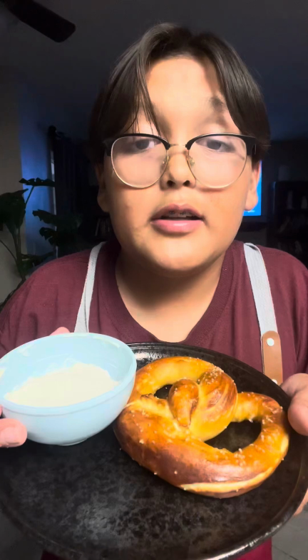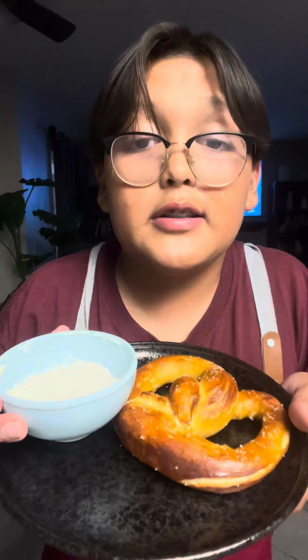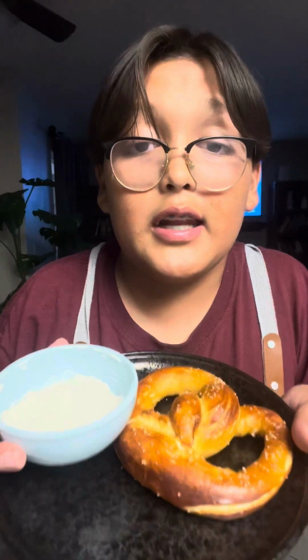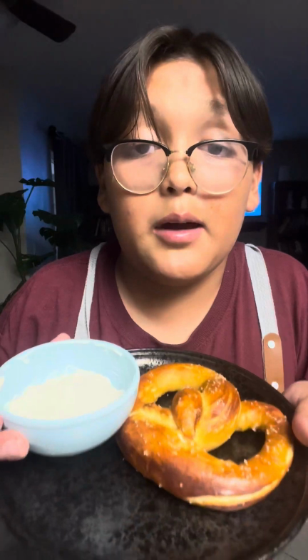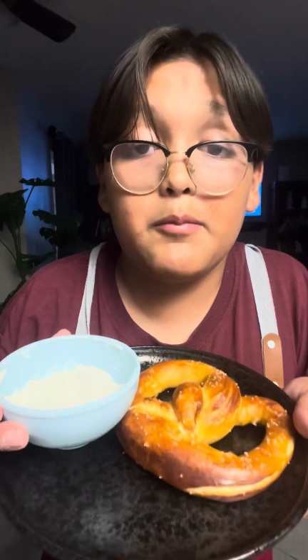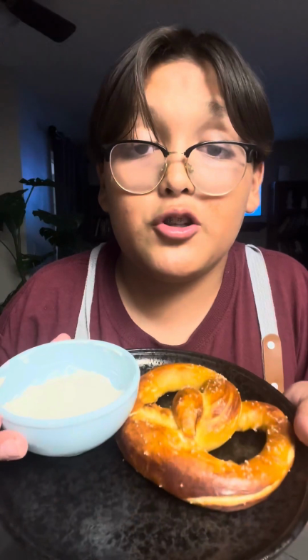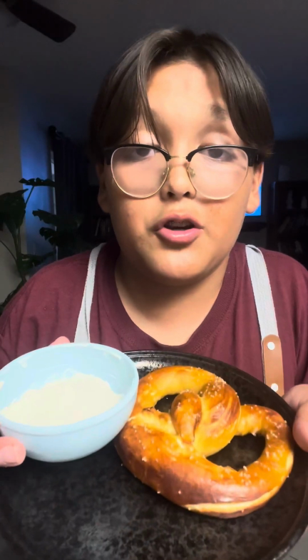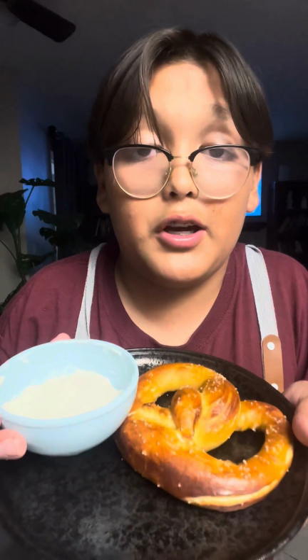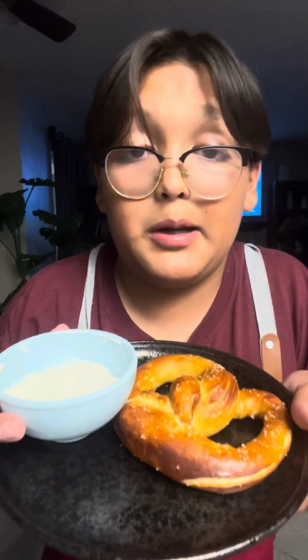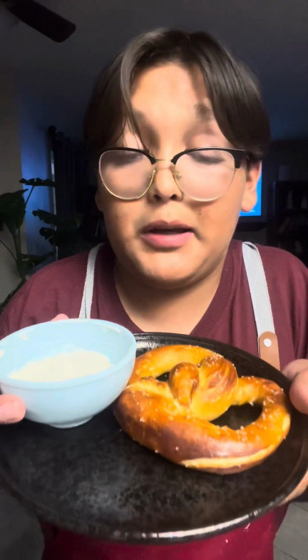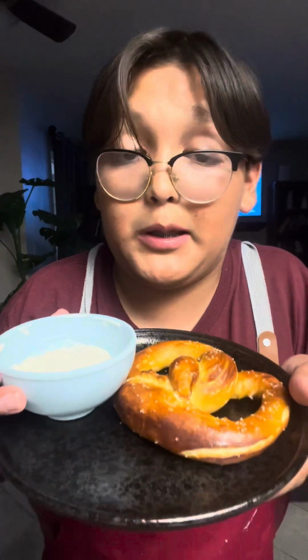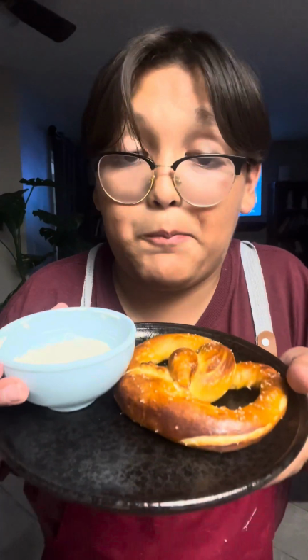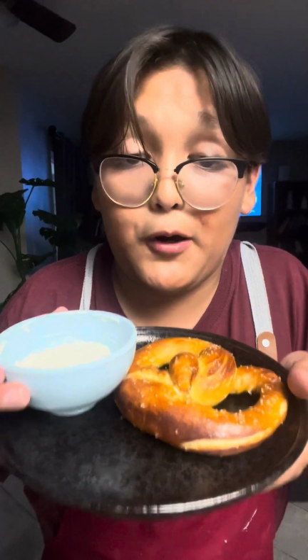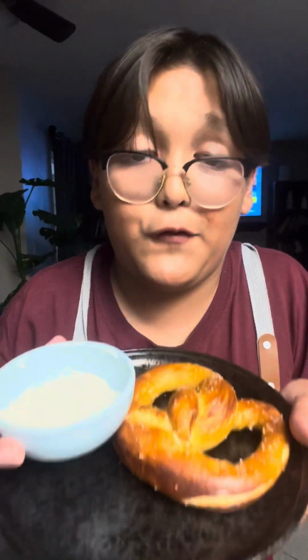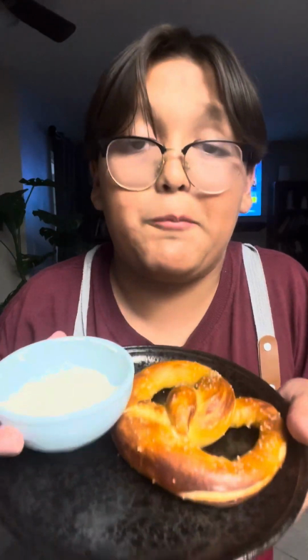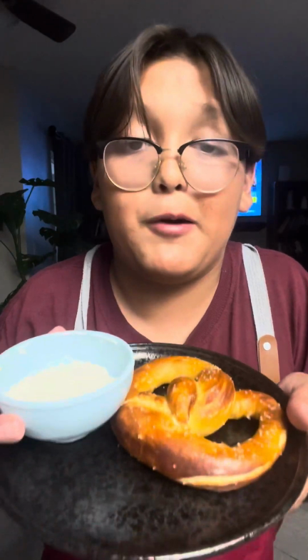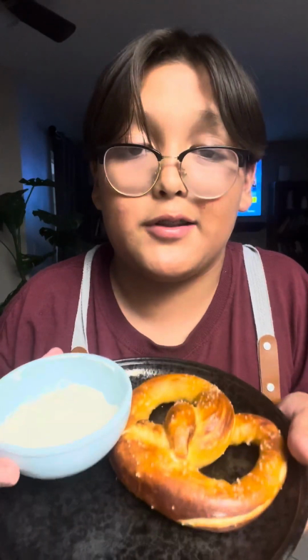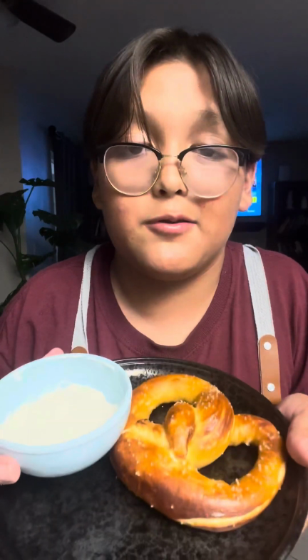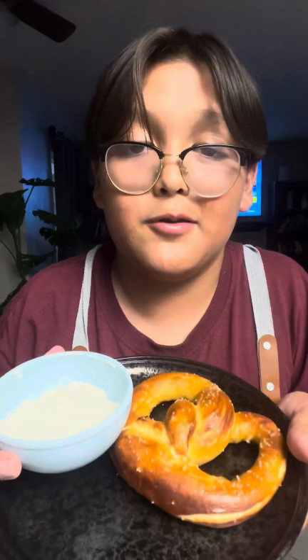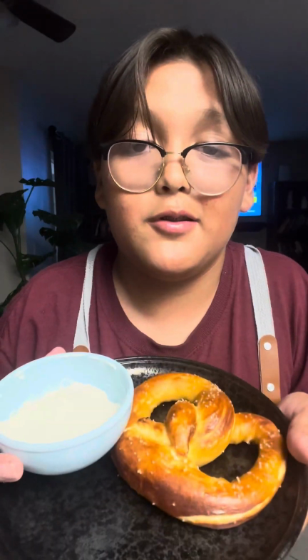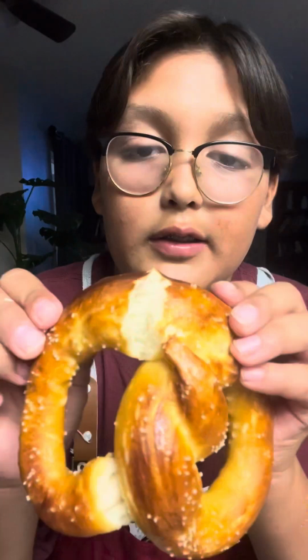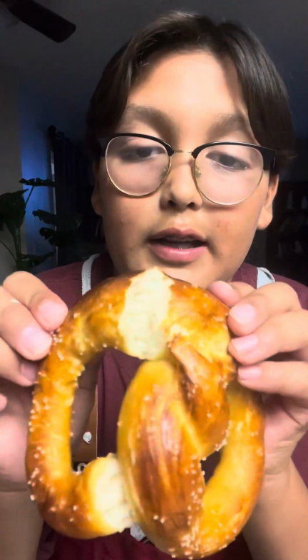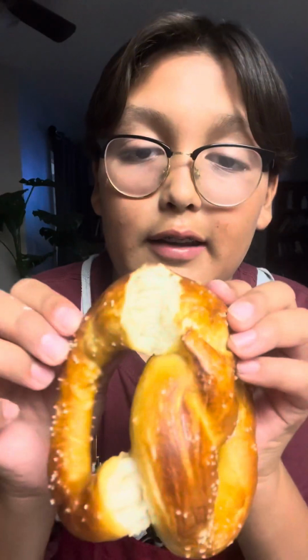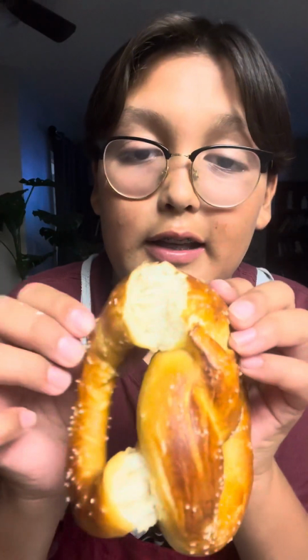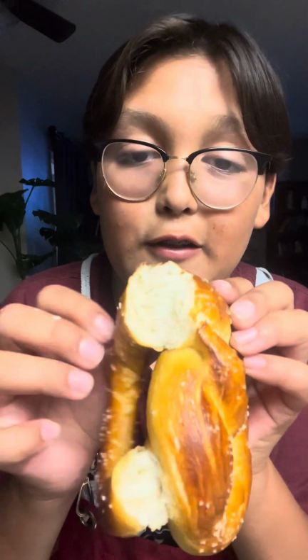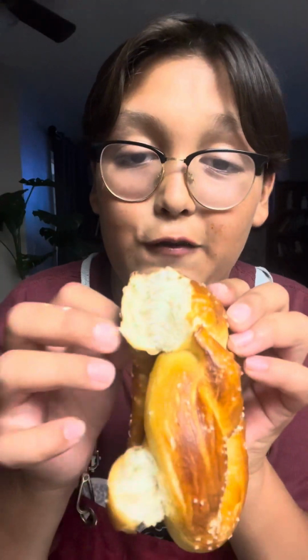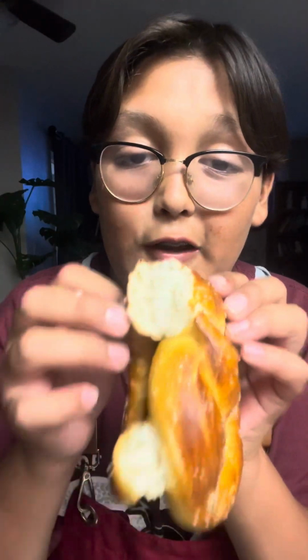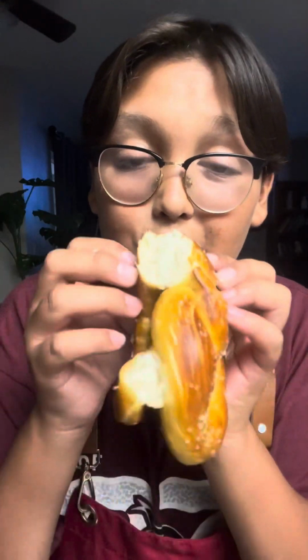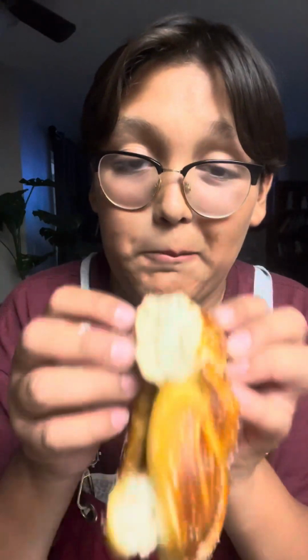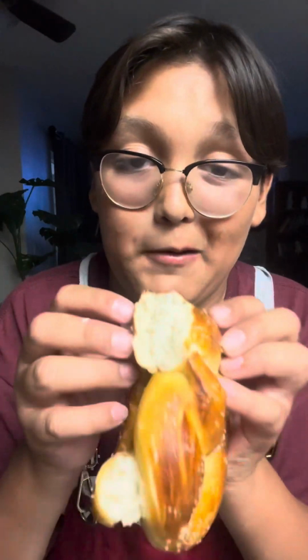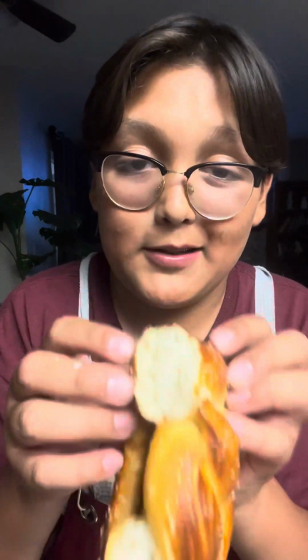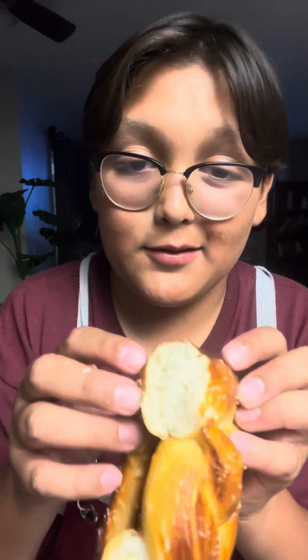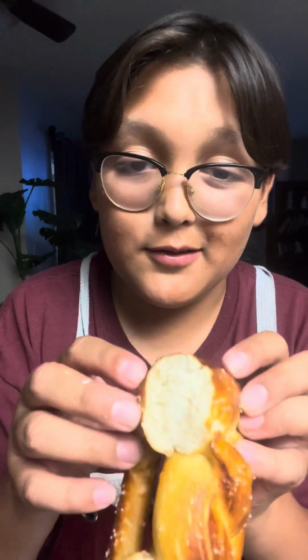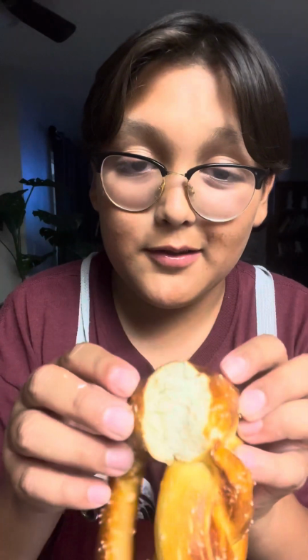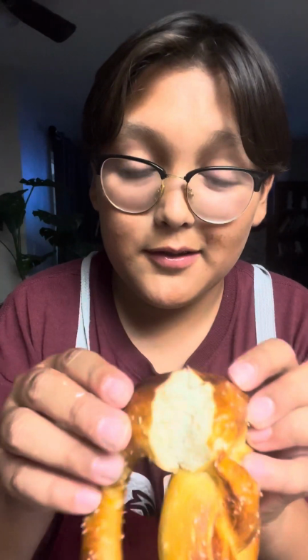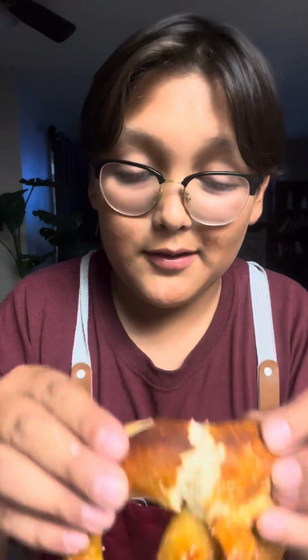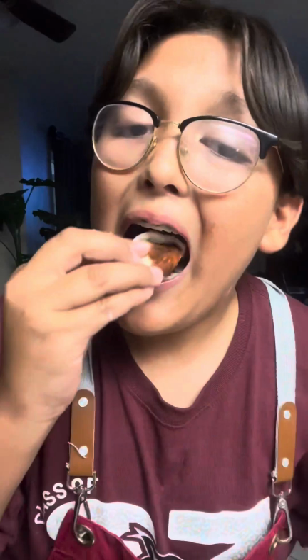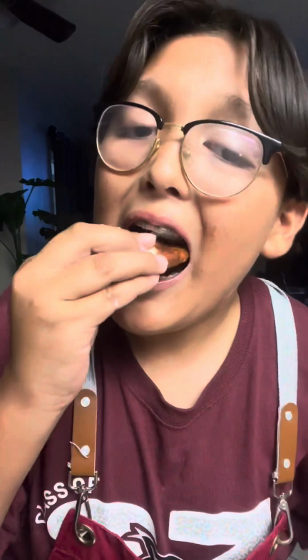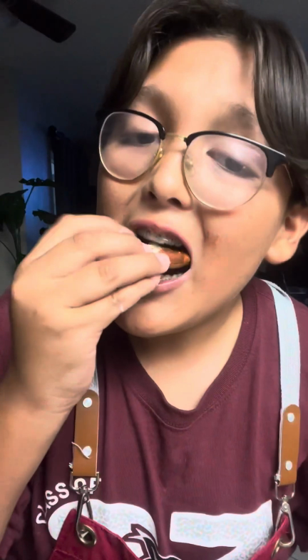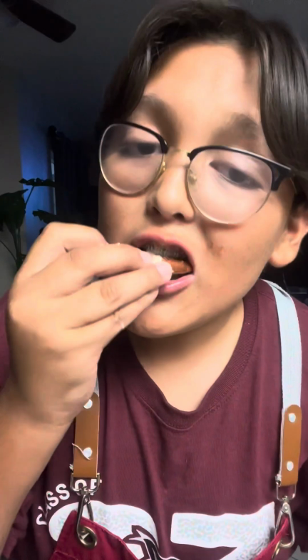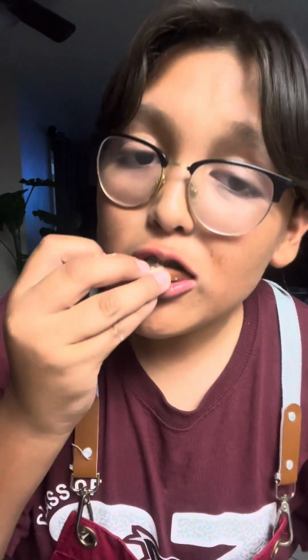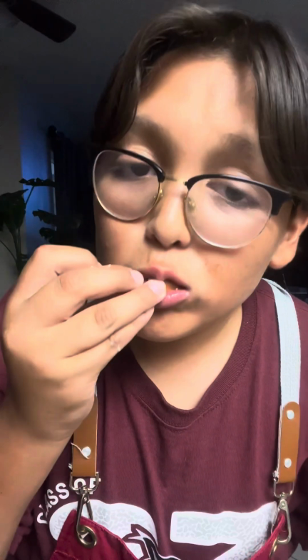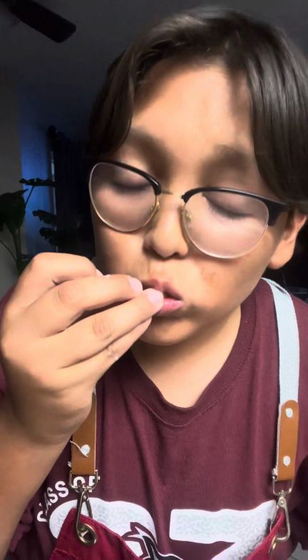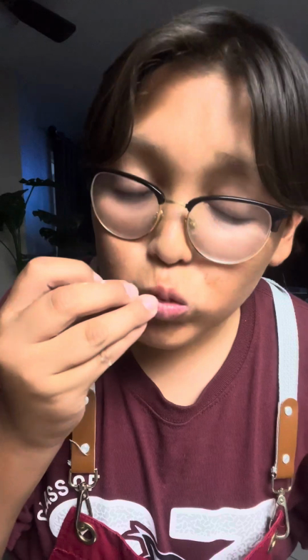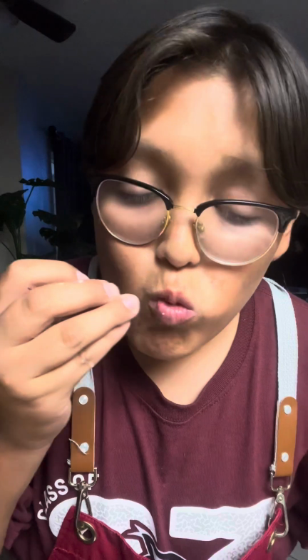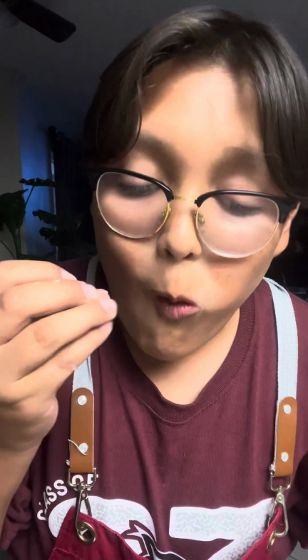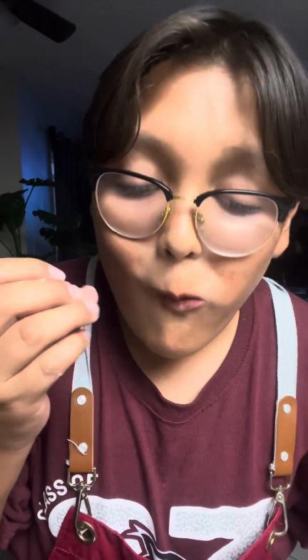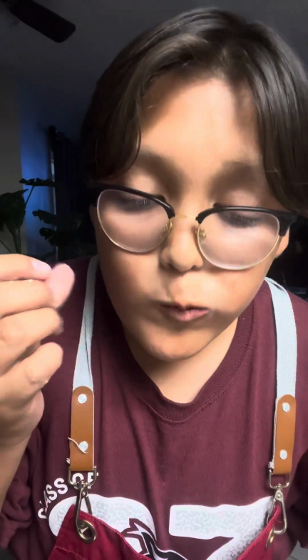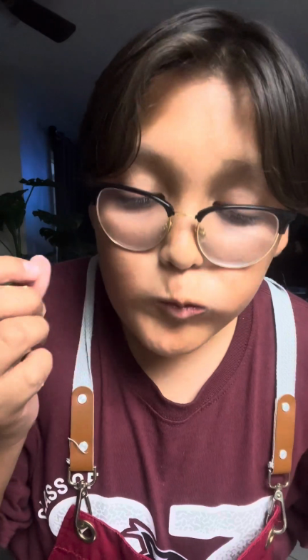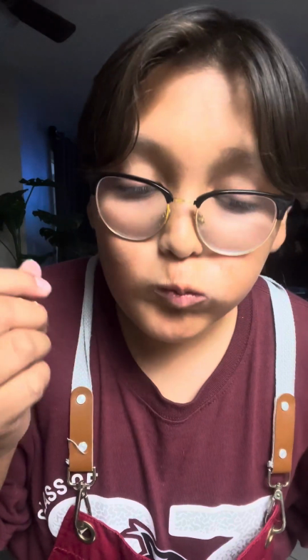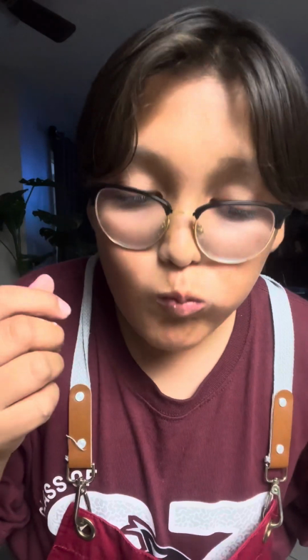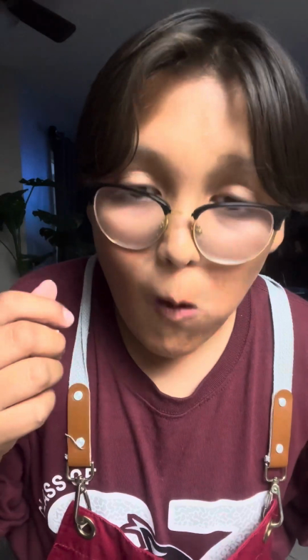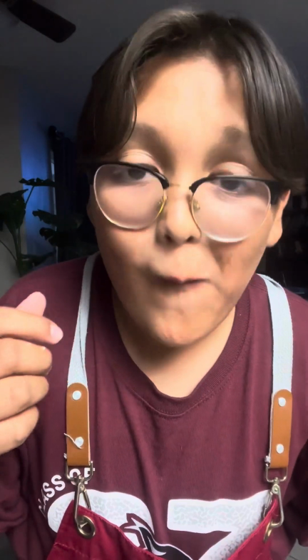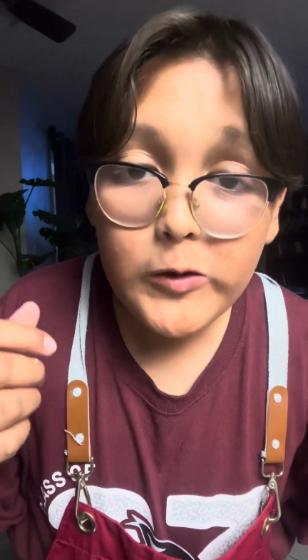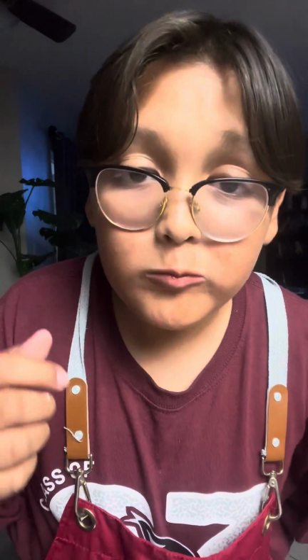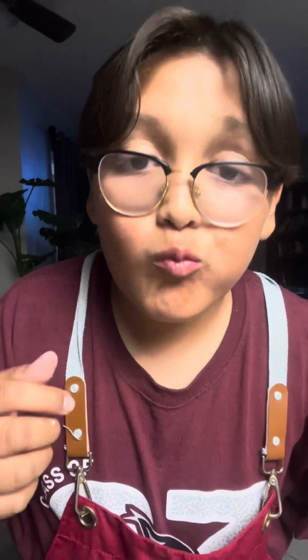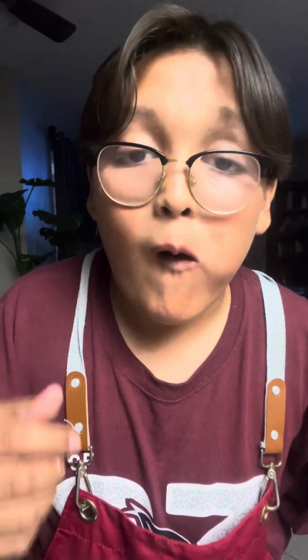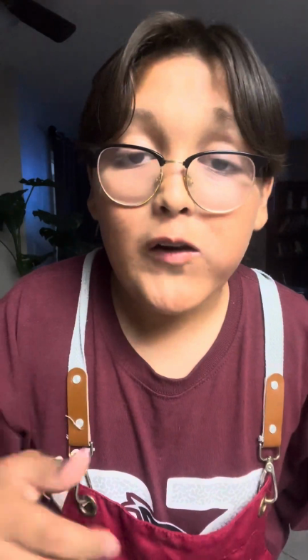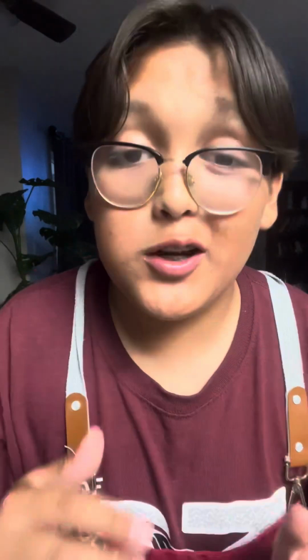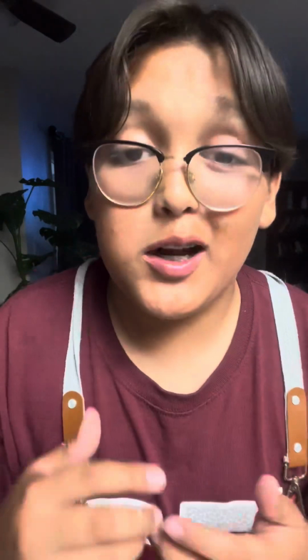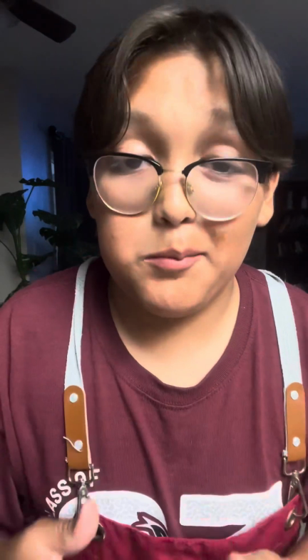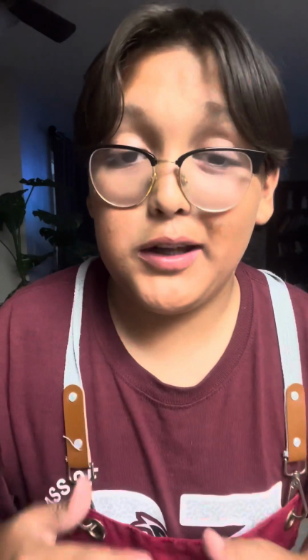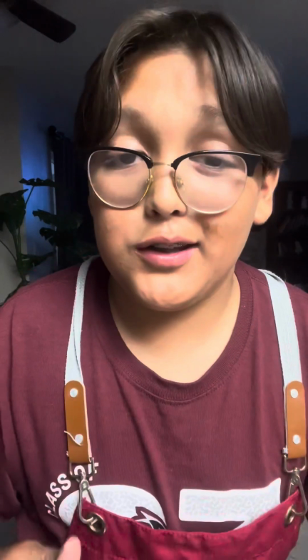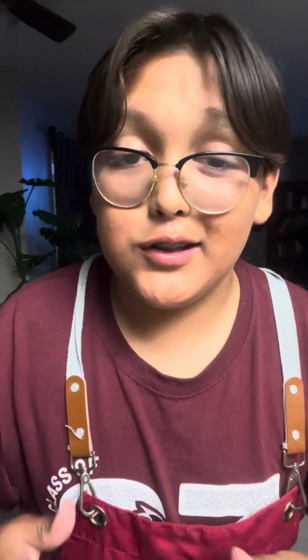Today I'm going to show you how to make the perfect pretzel. Now that's a fluffy pretzel. Gotta make this.